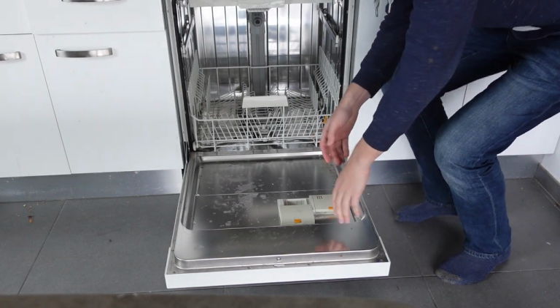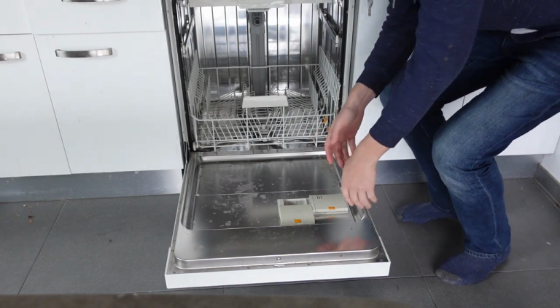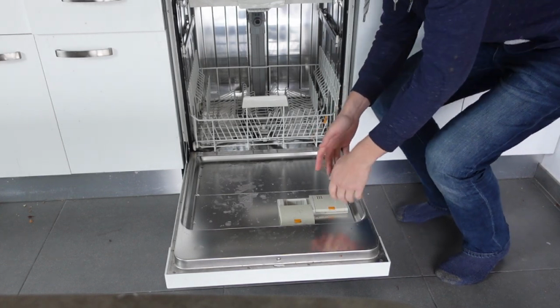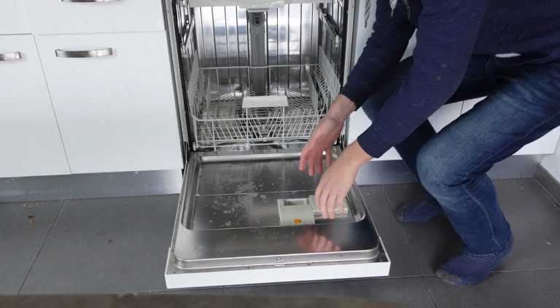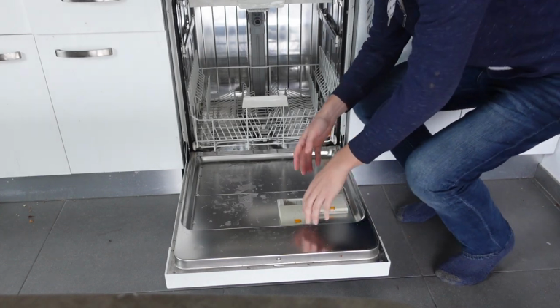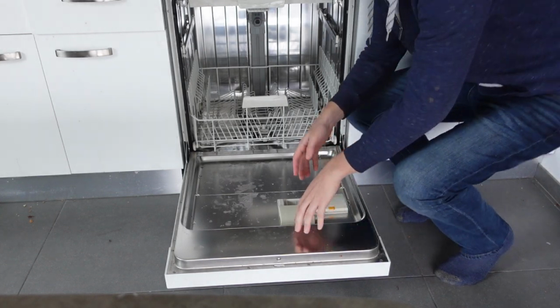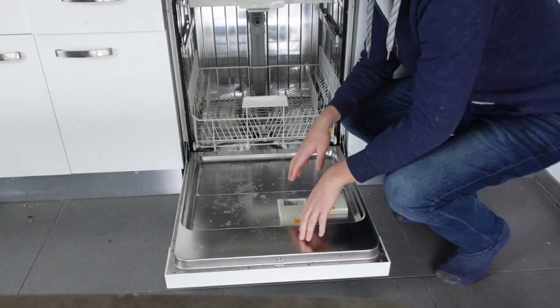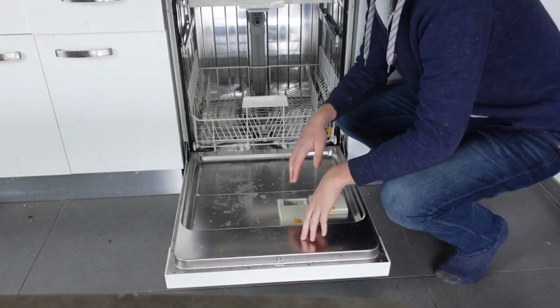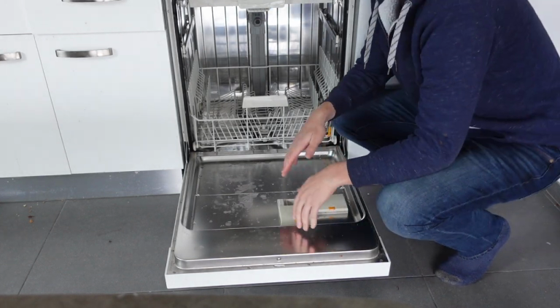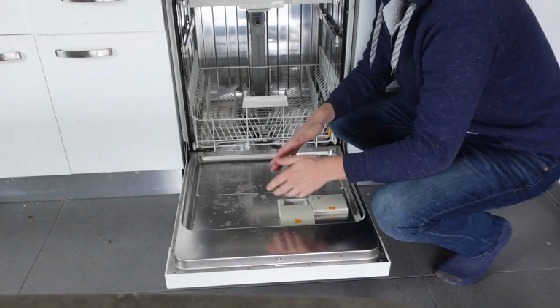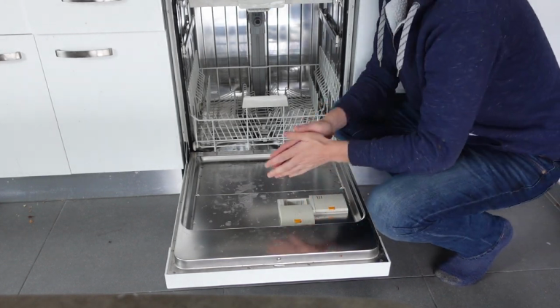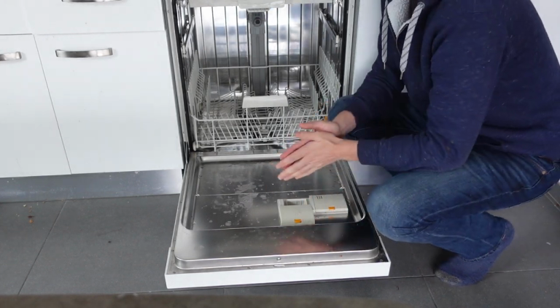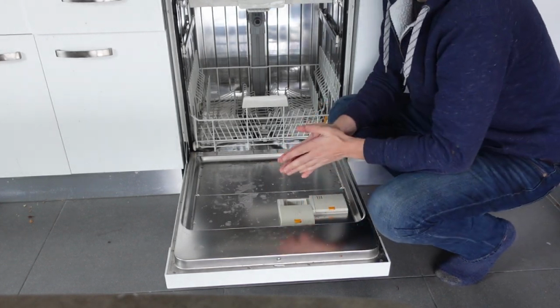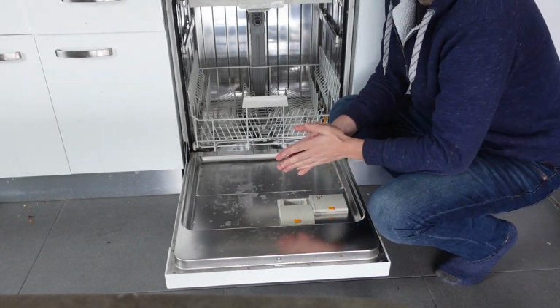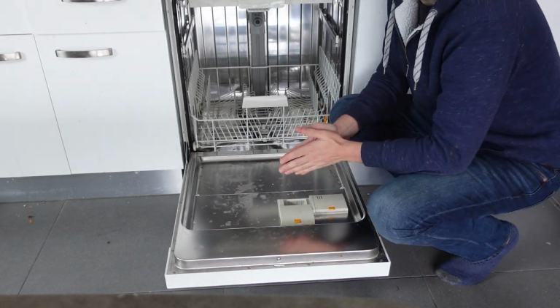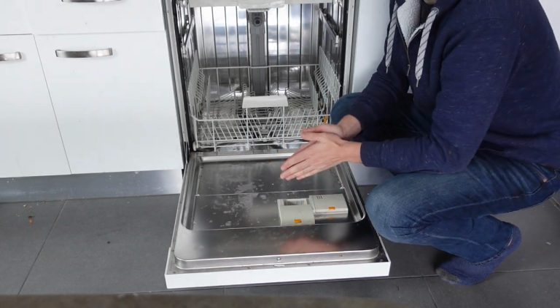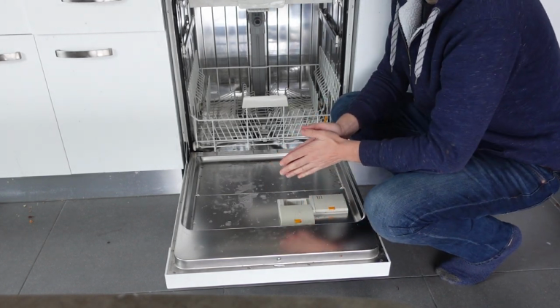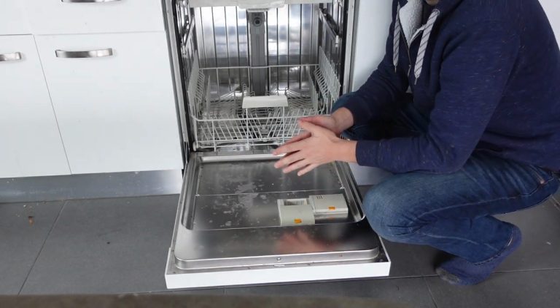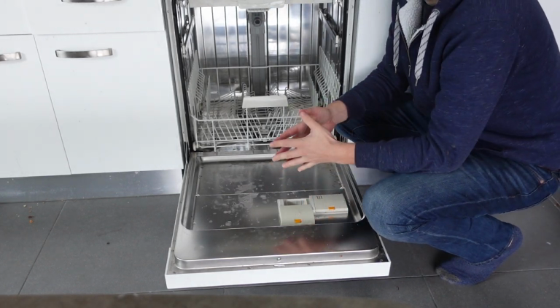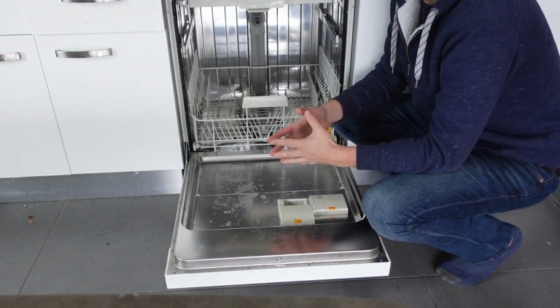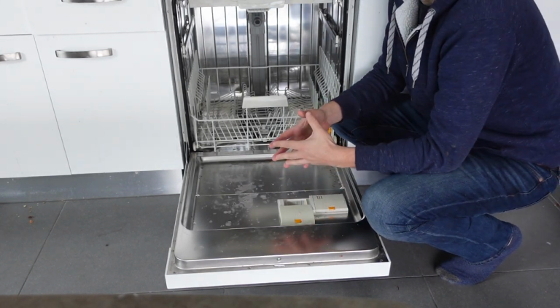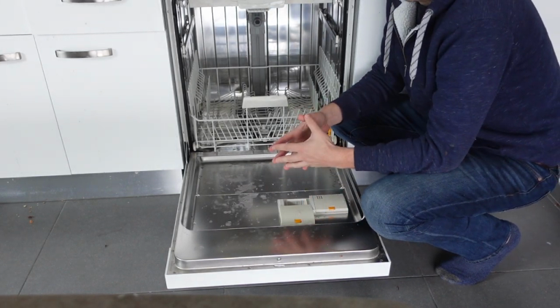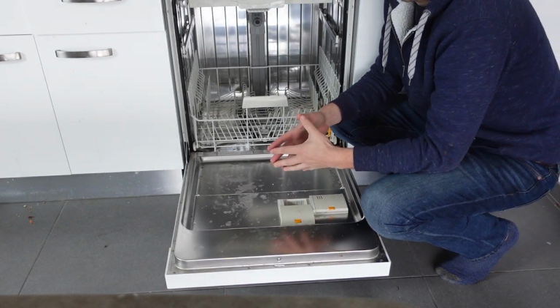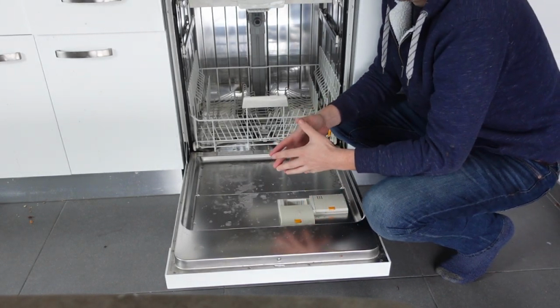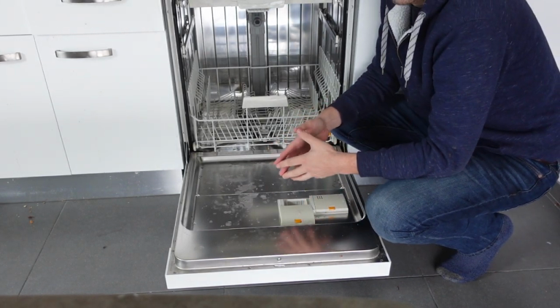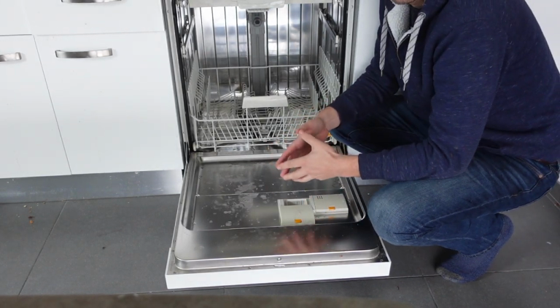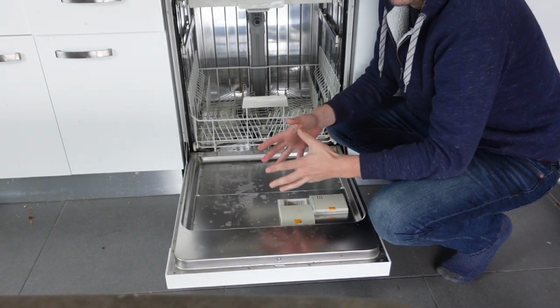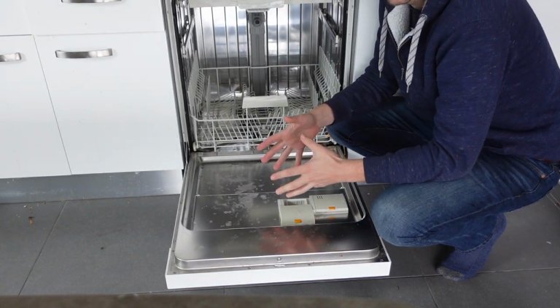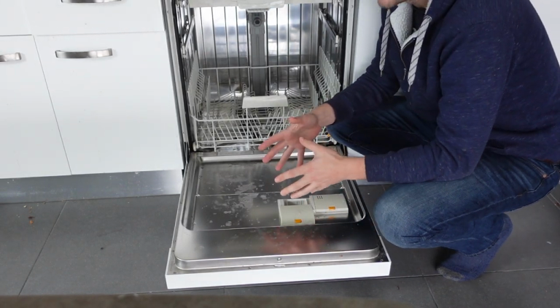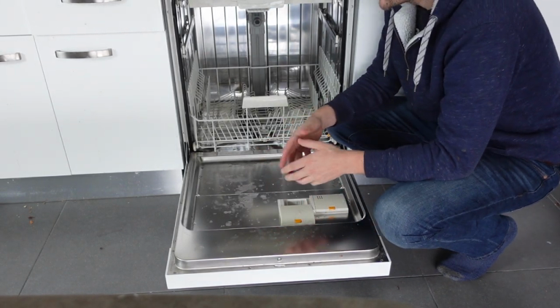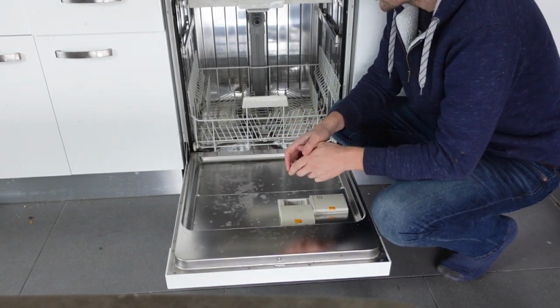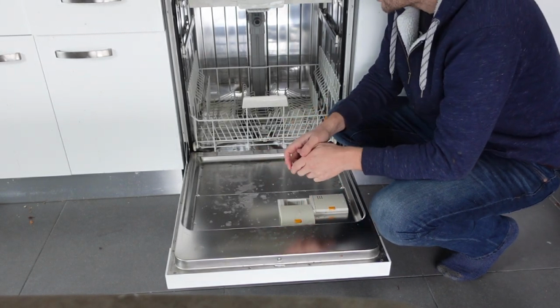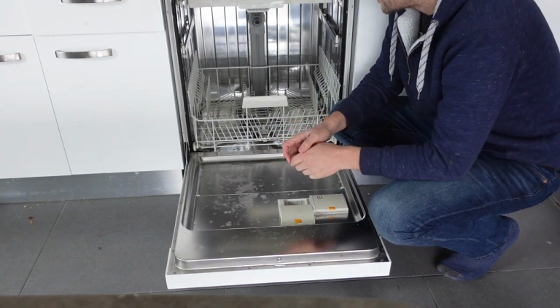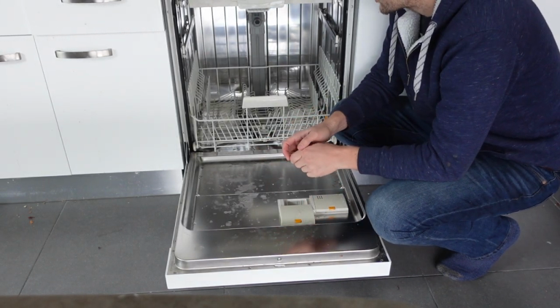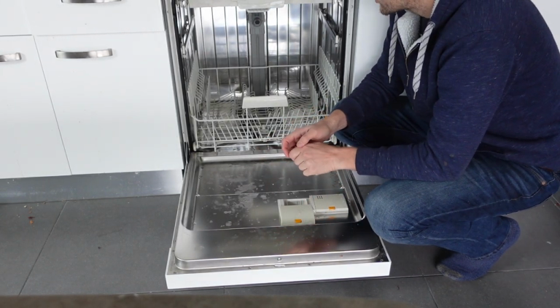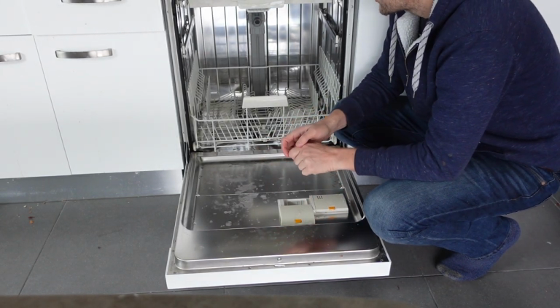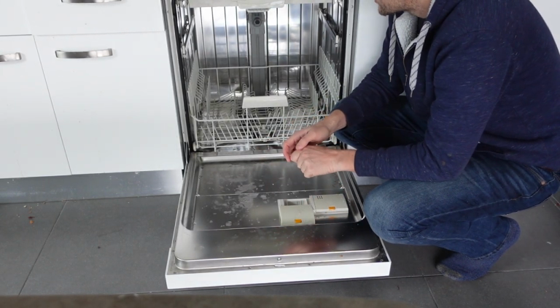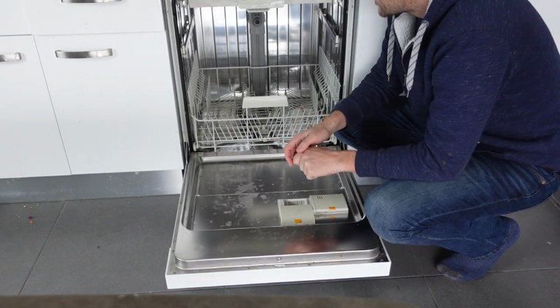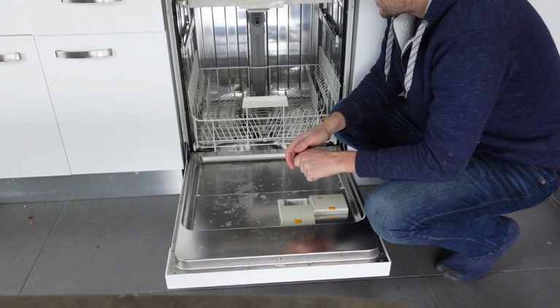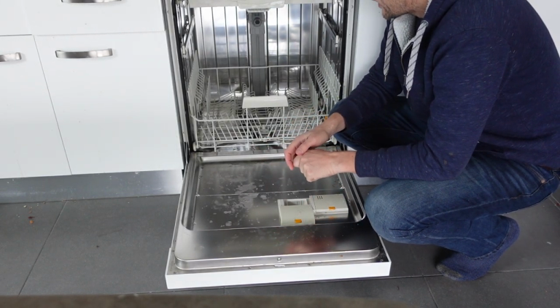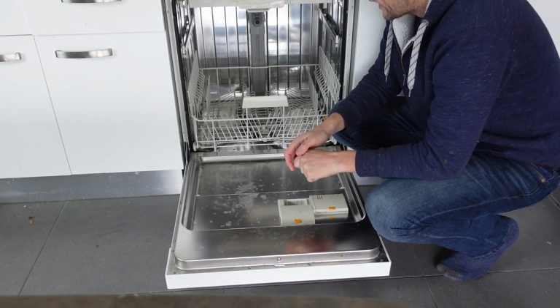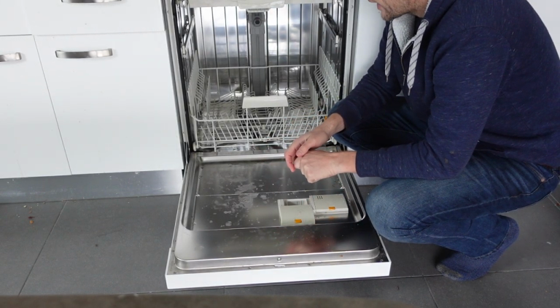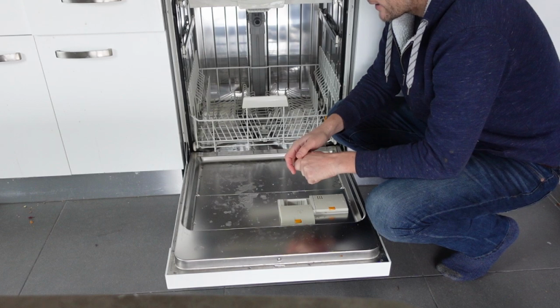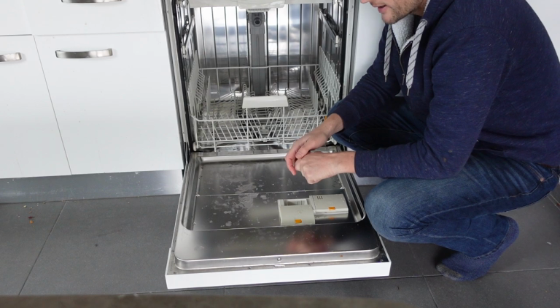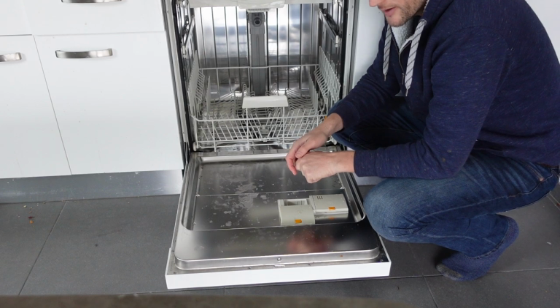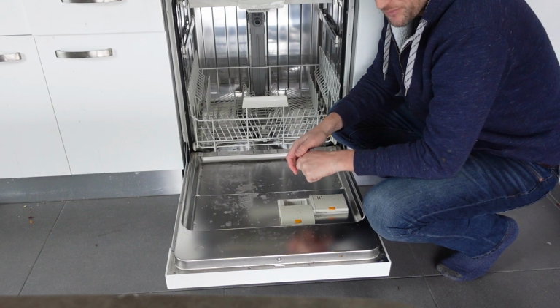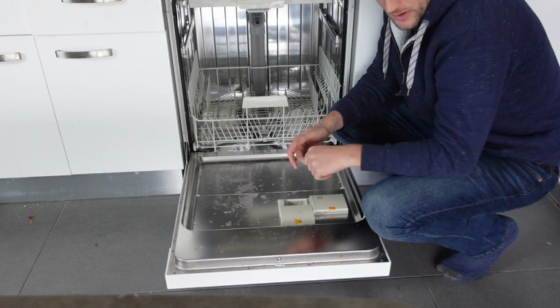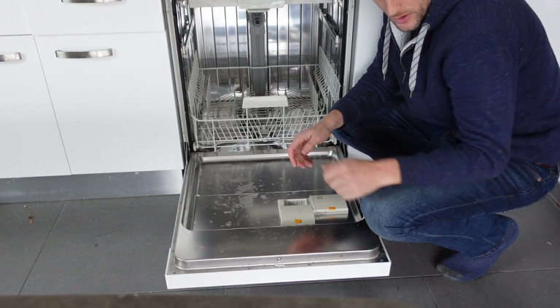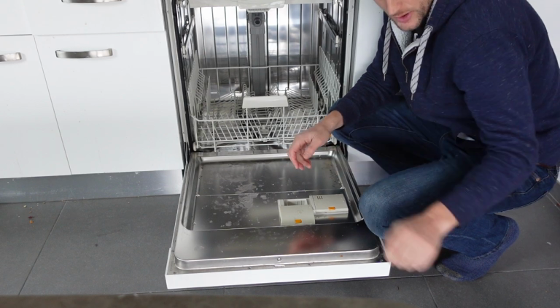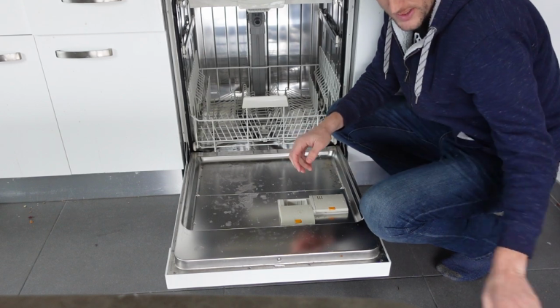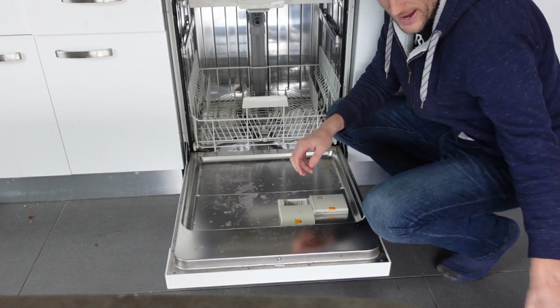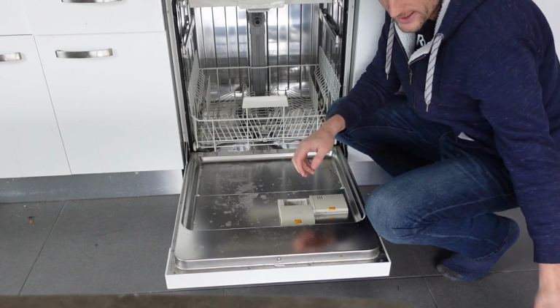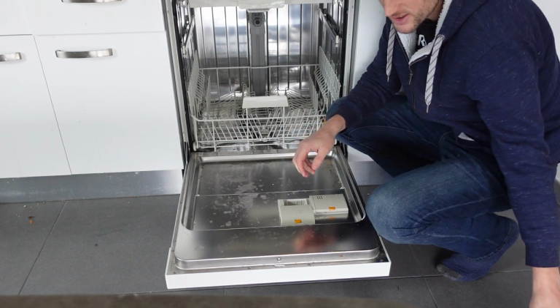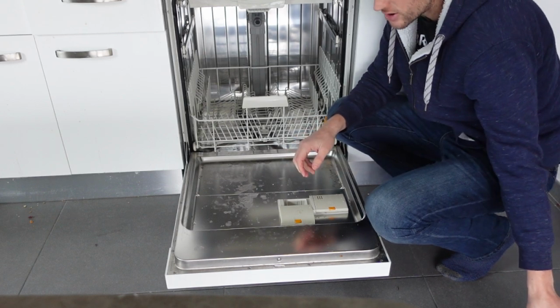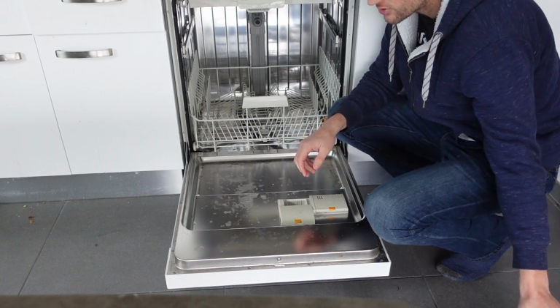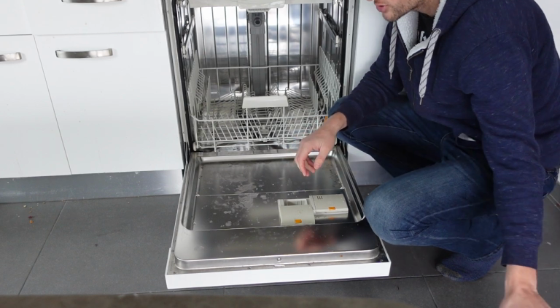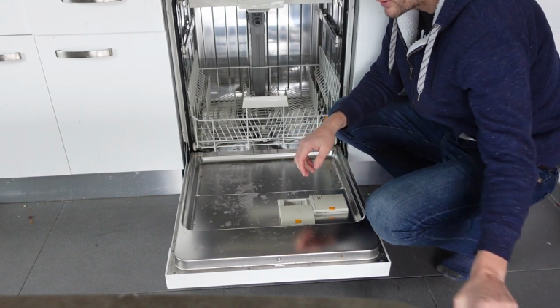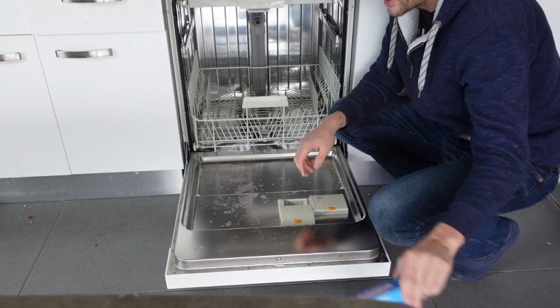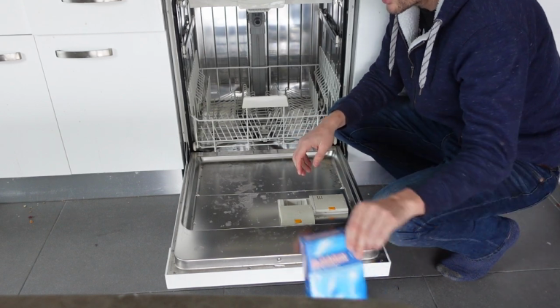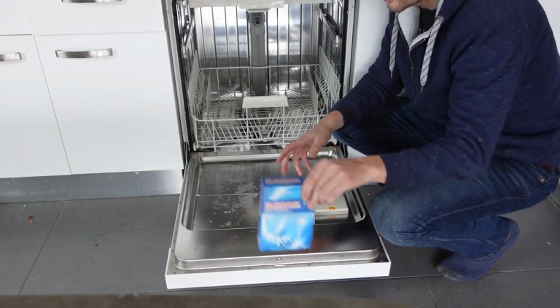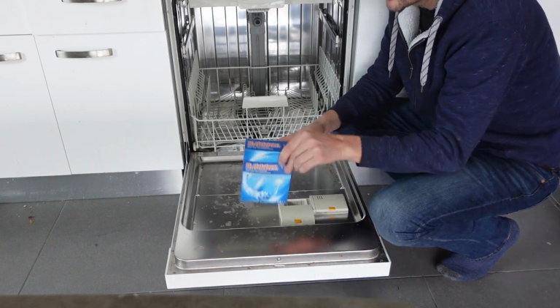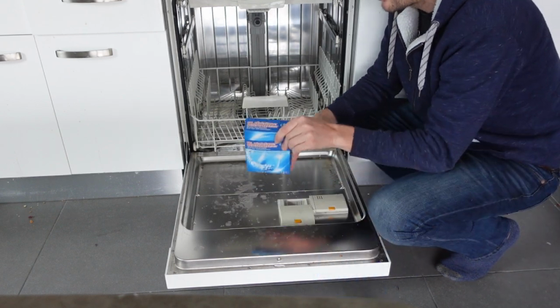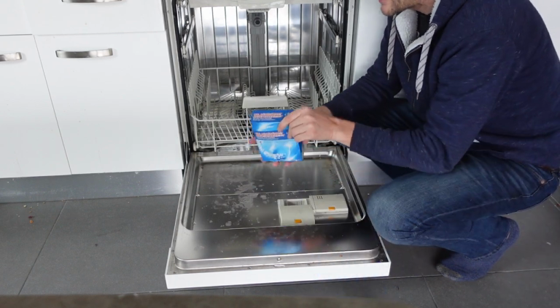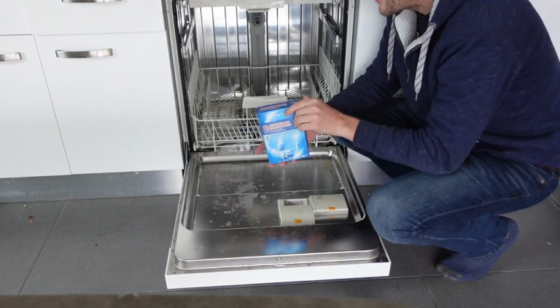Hey everybody, this is just a quick video. If you have an Amana dishwasher and you need to add salt to it, how can we do that?